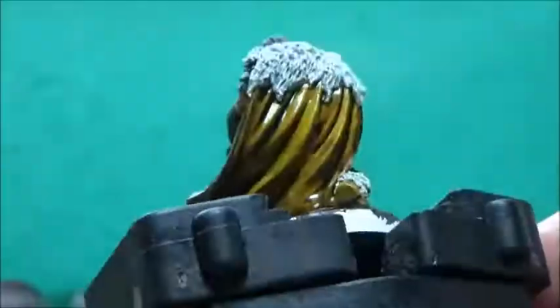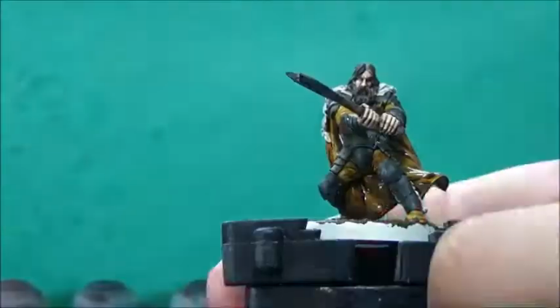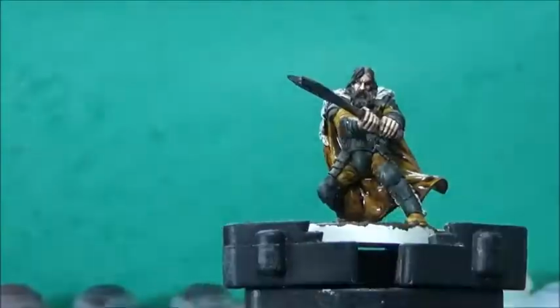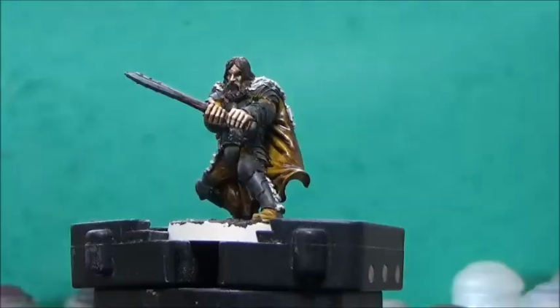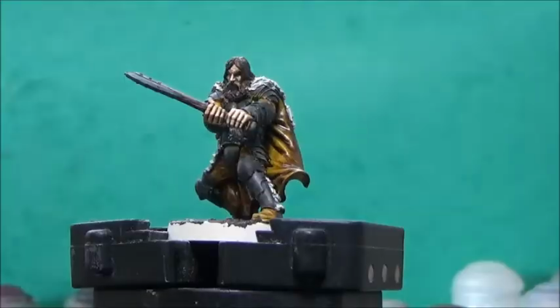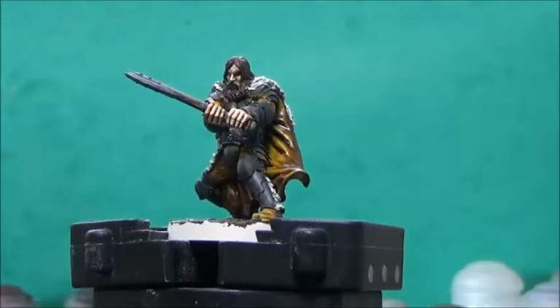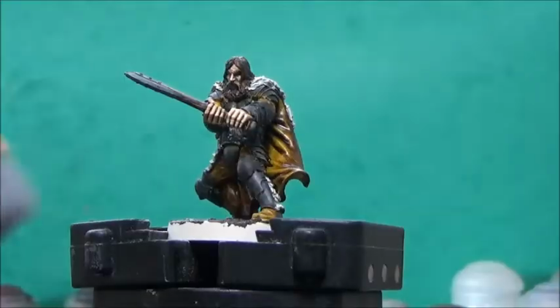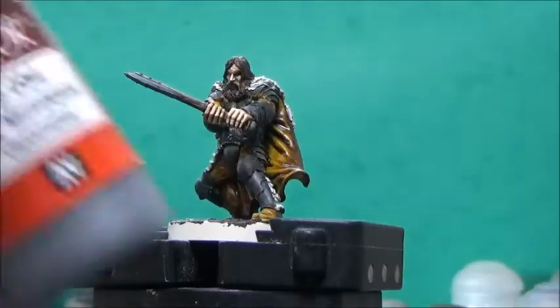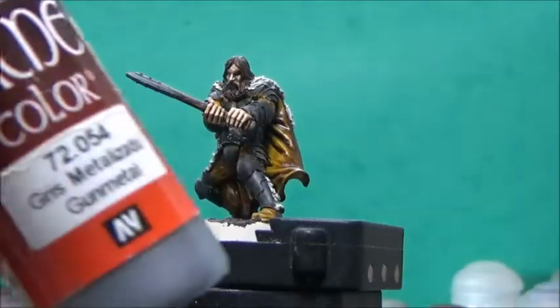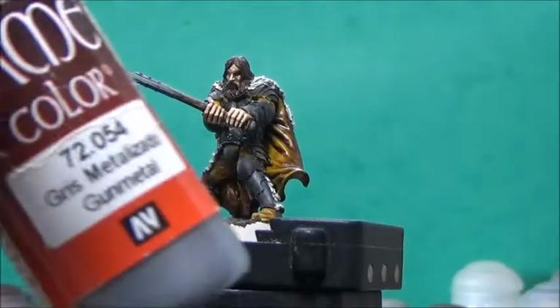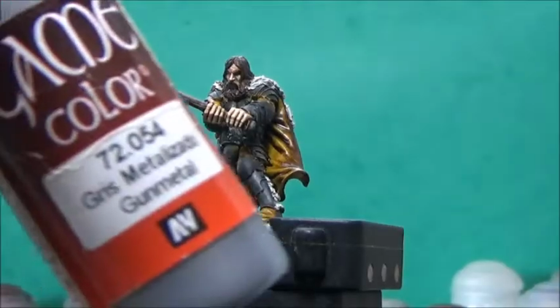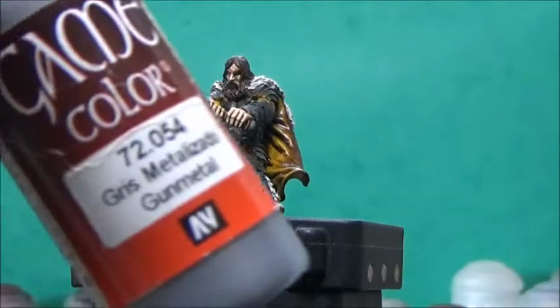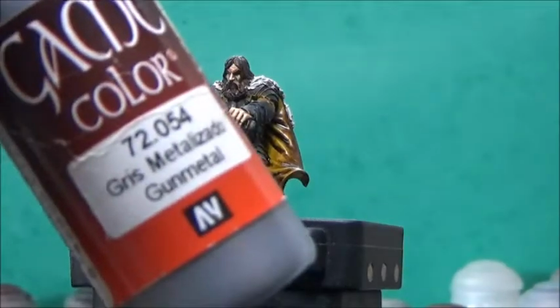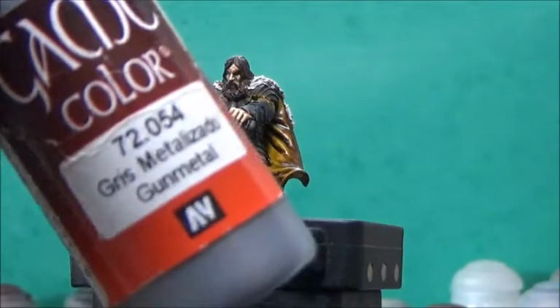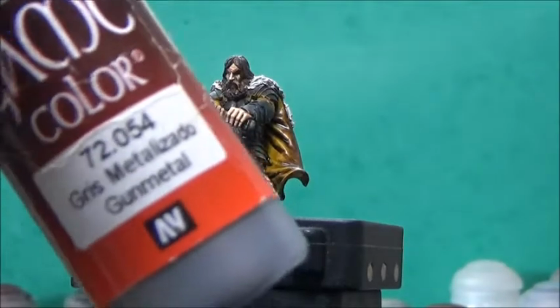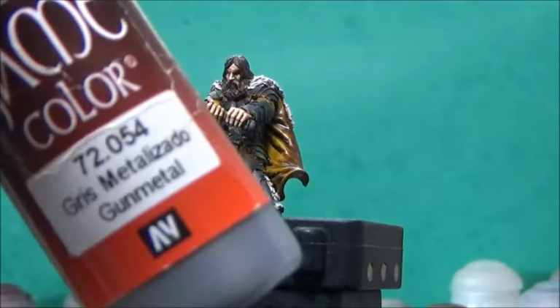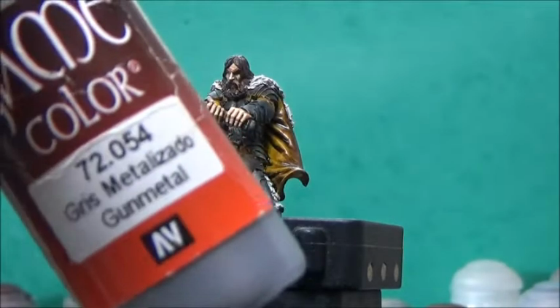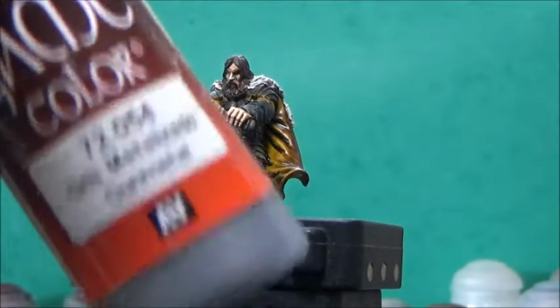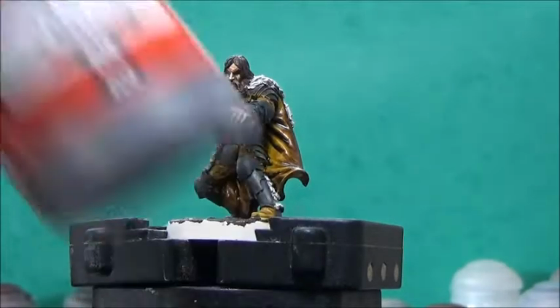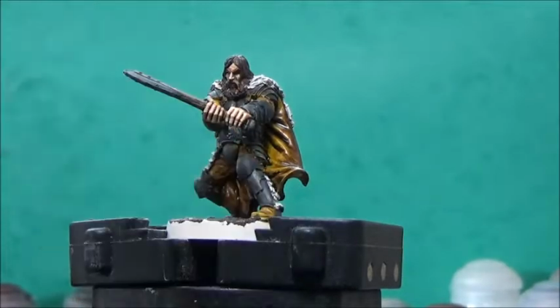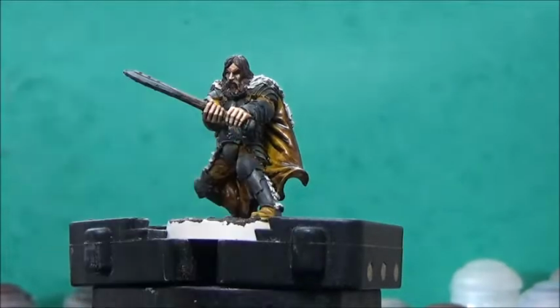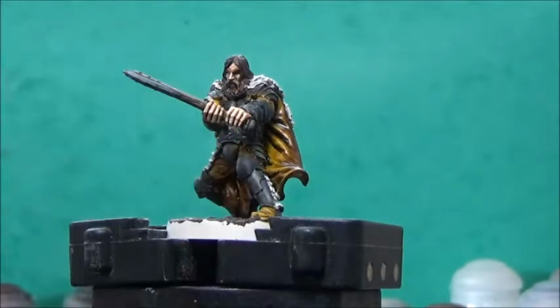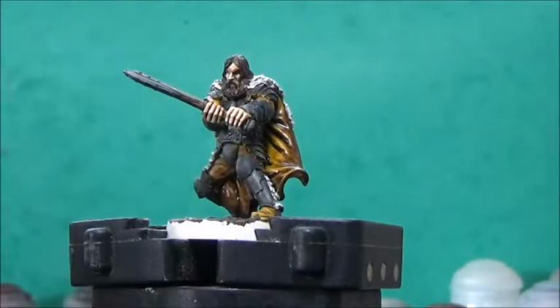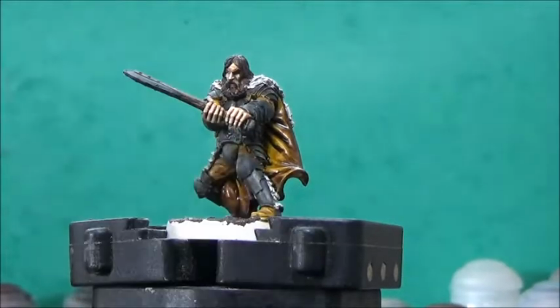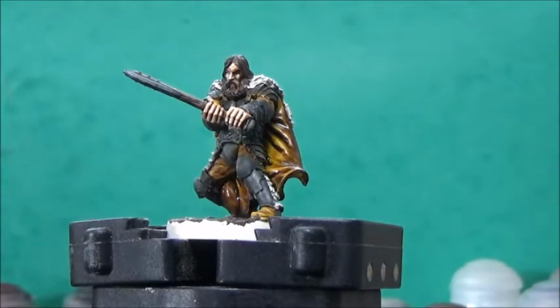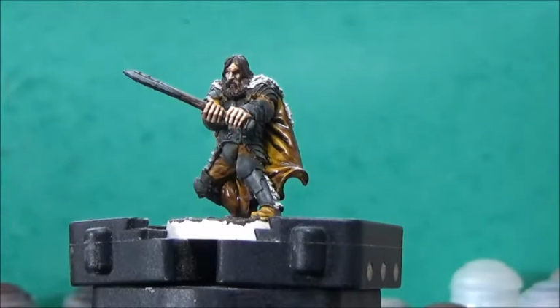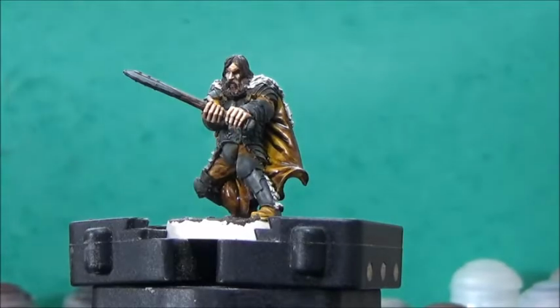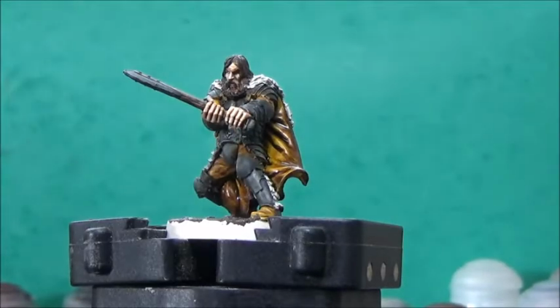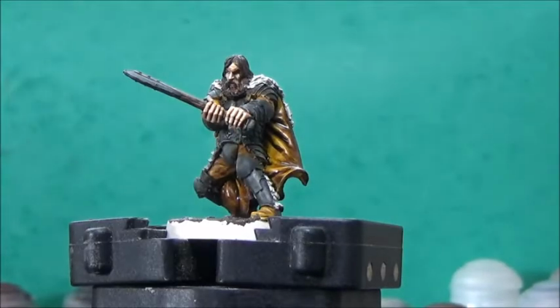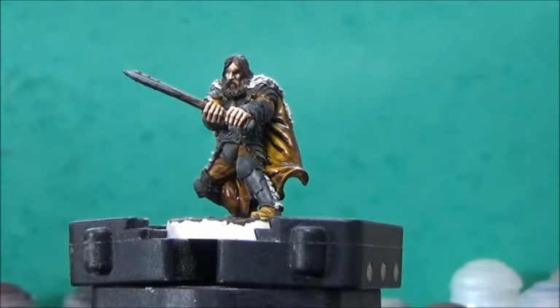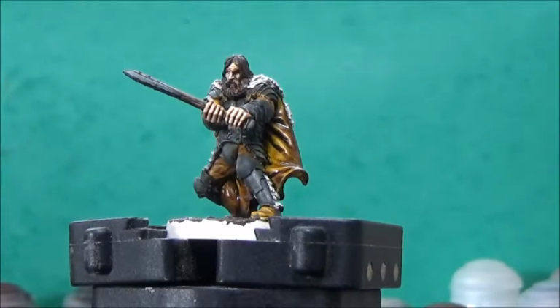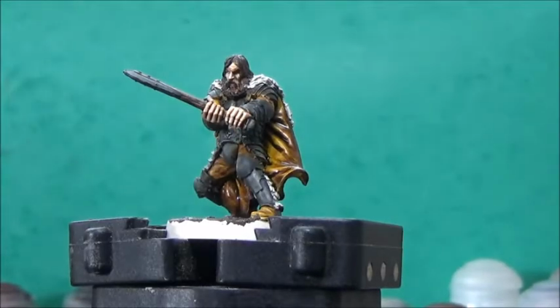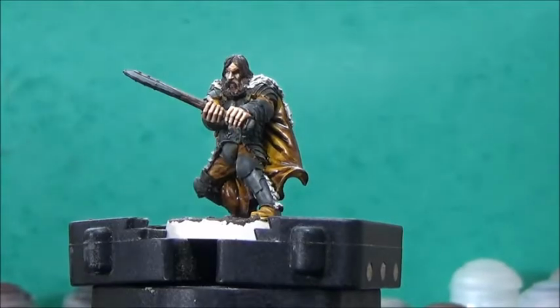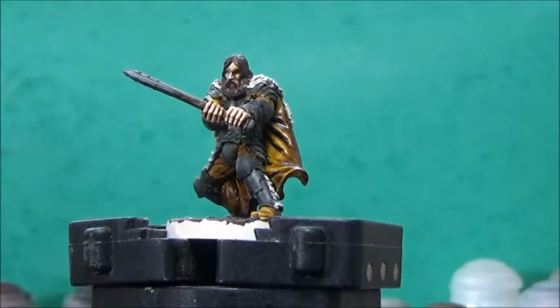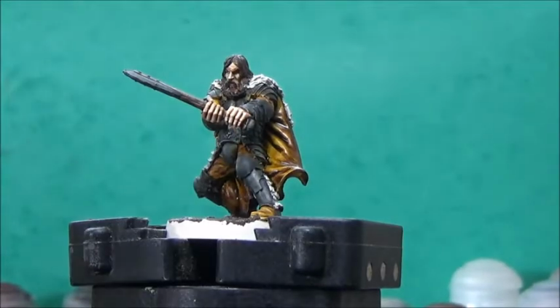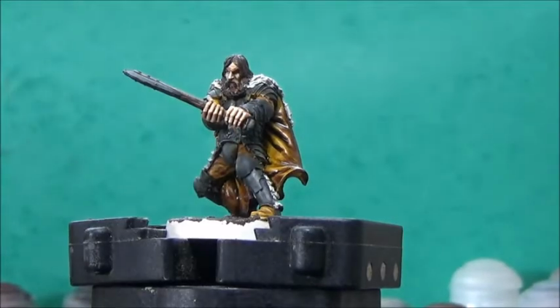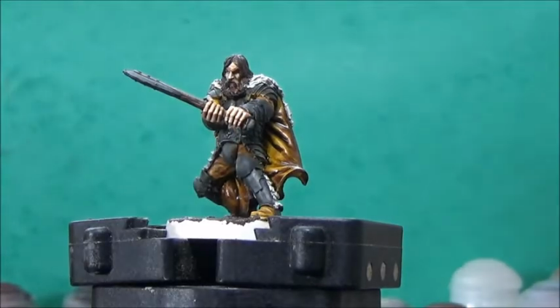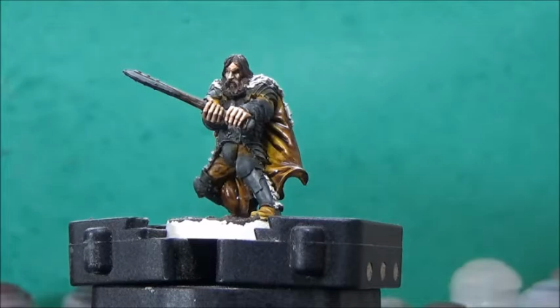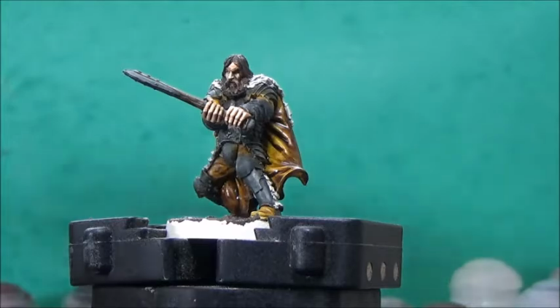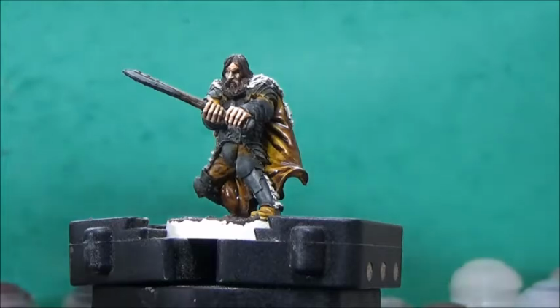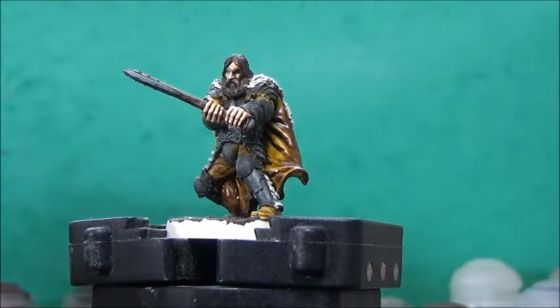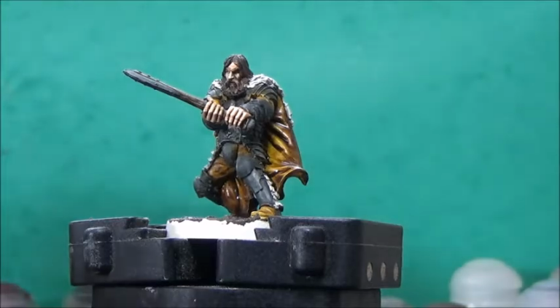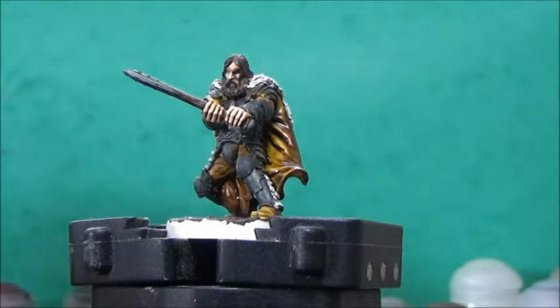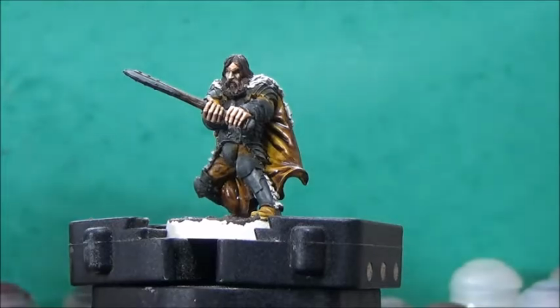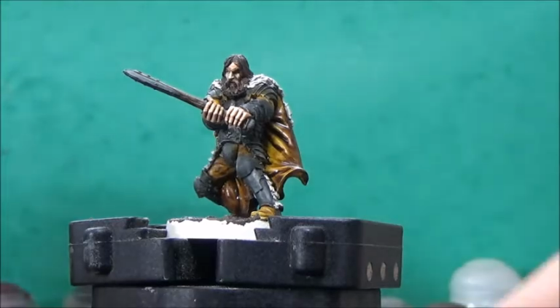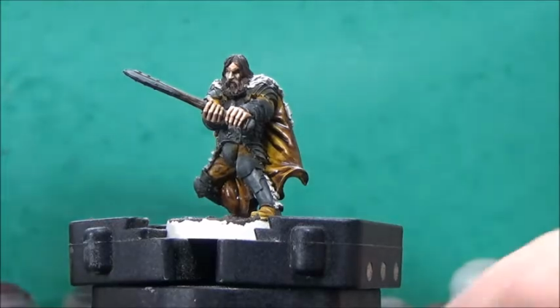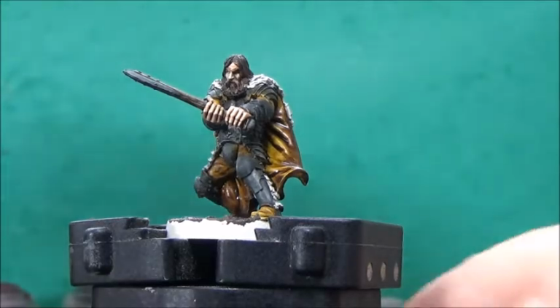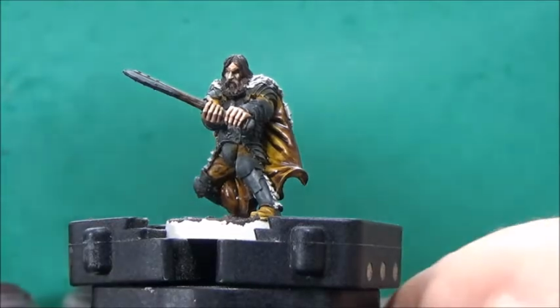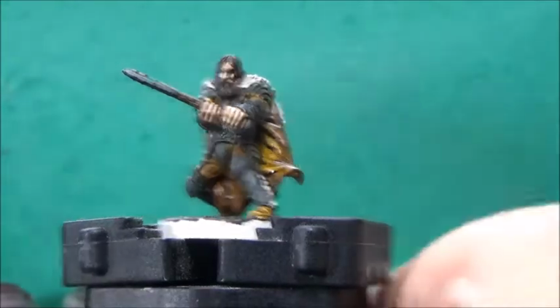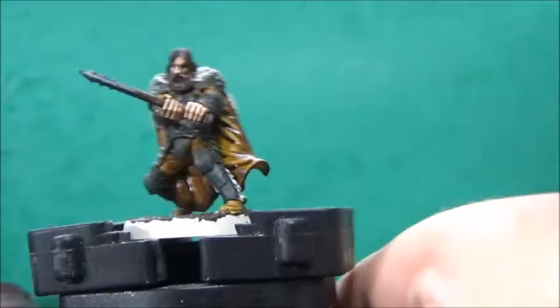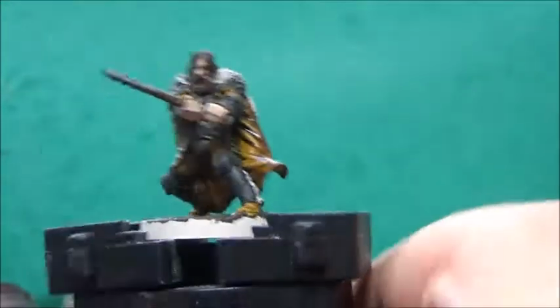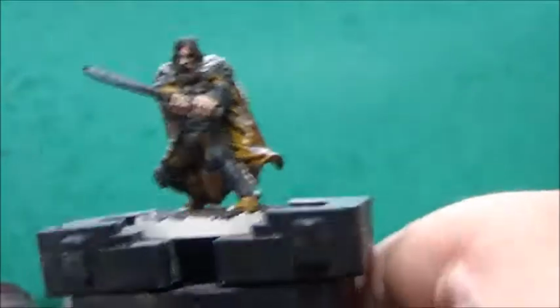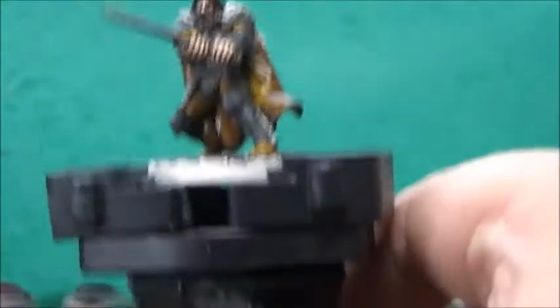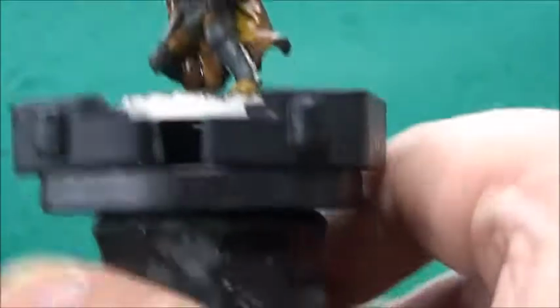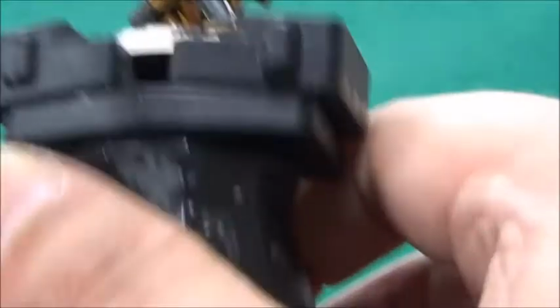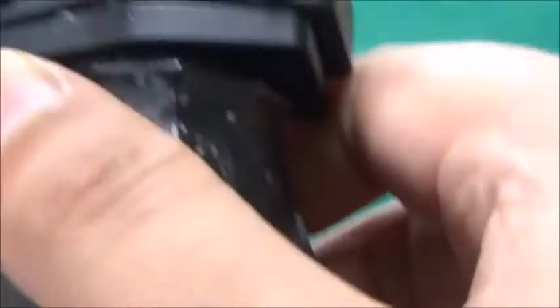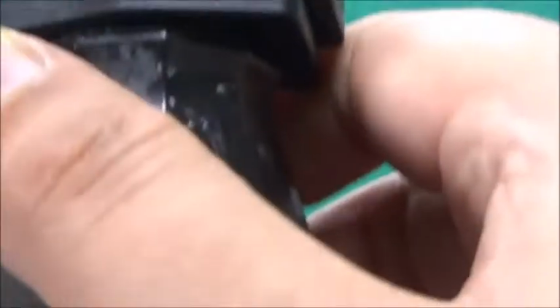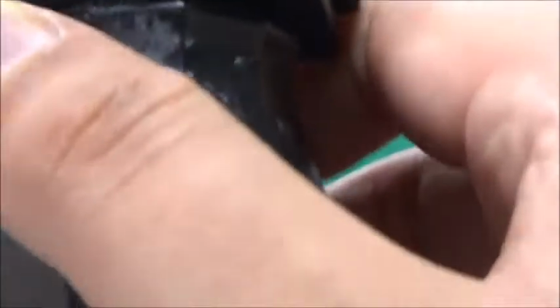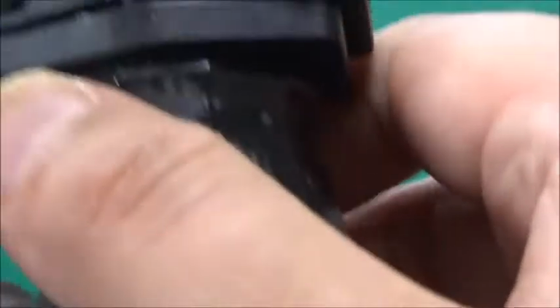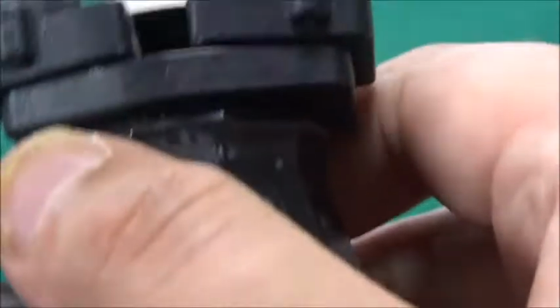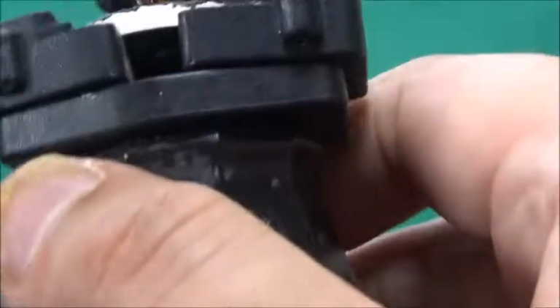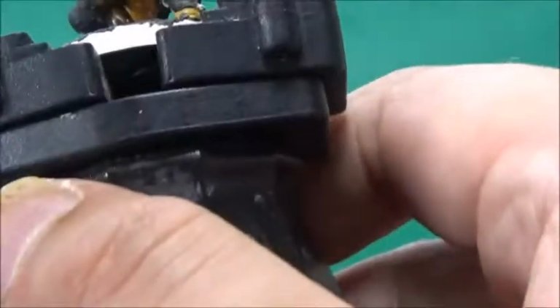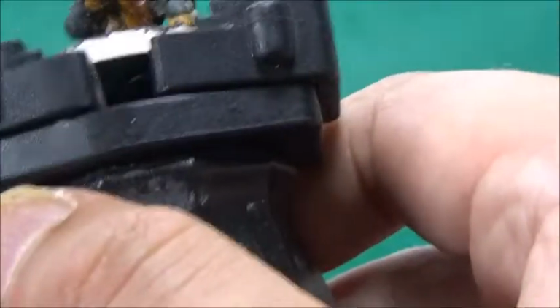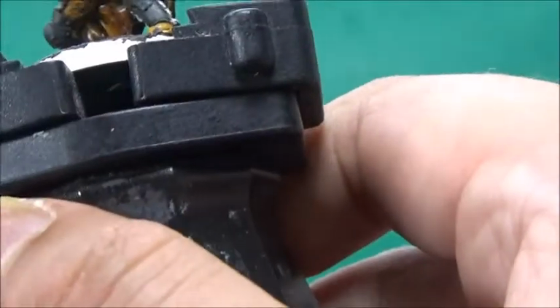Next up, some gunmetal, and this is for the axe blade and the armor — everything I painted black earlier.